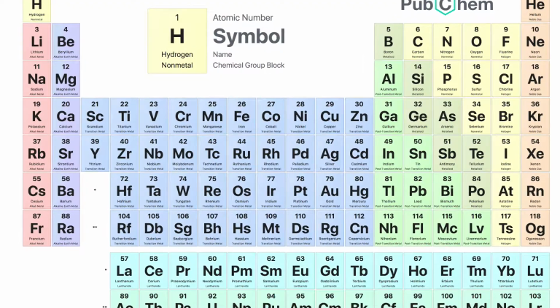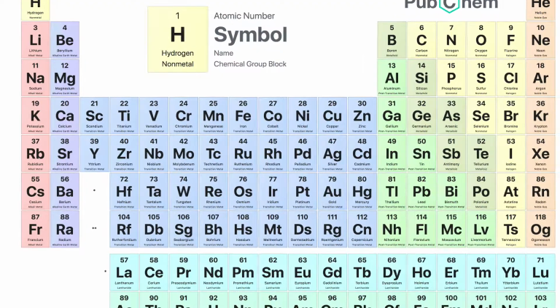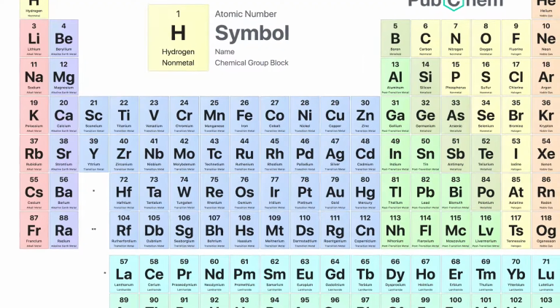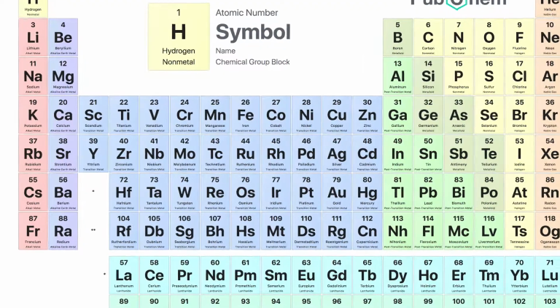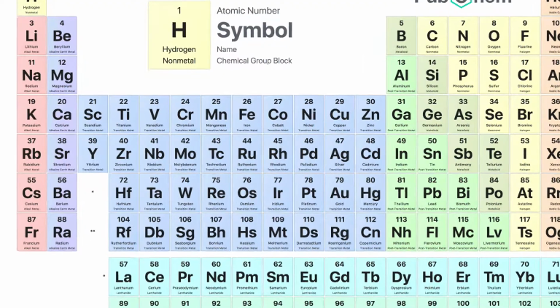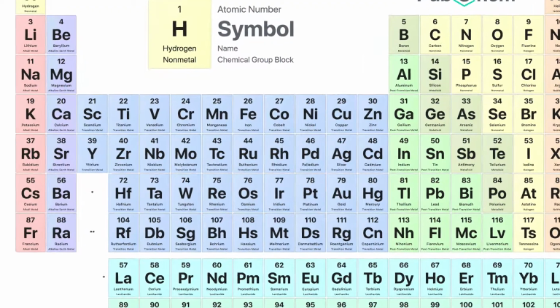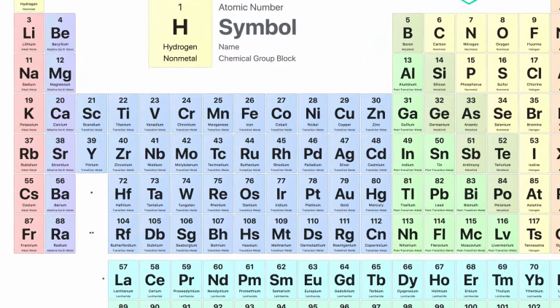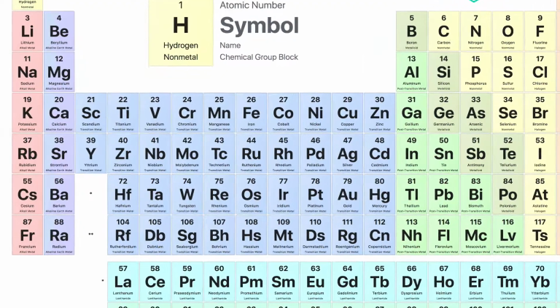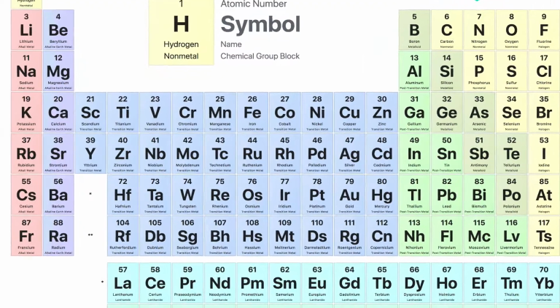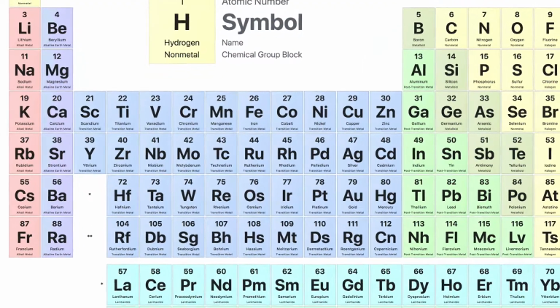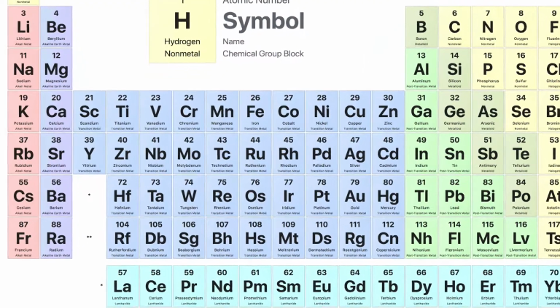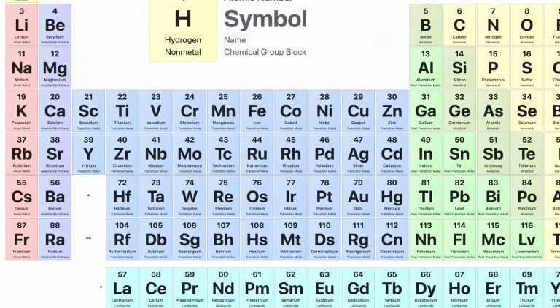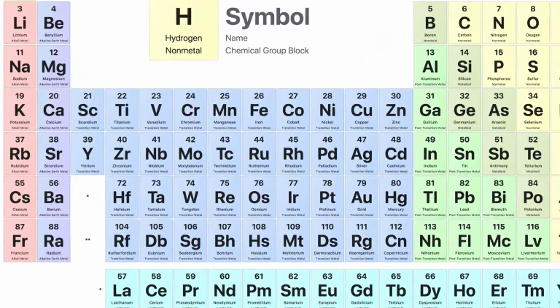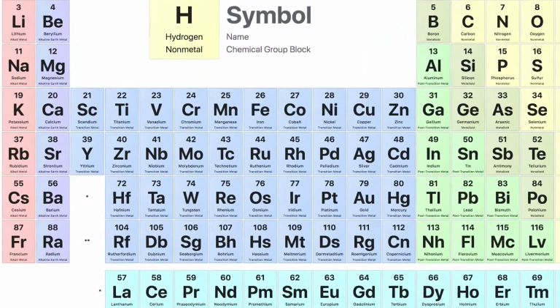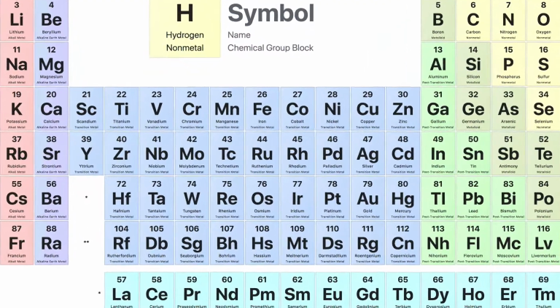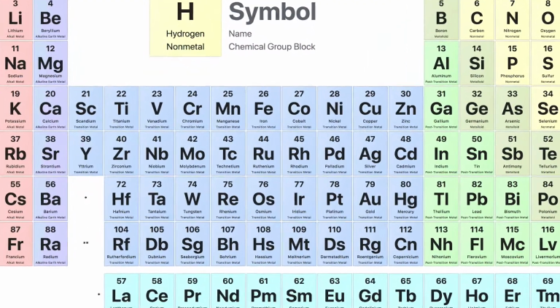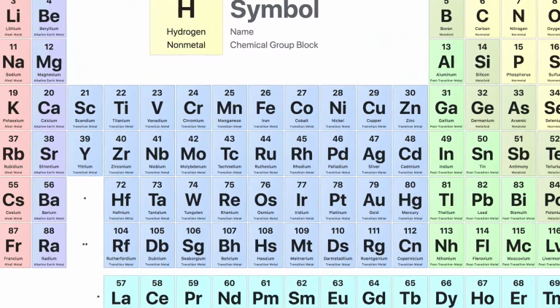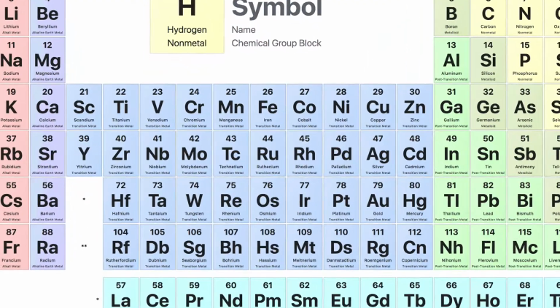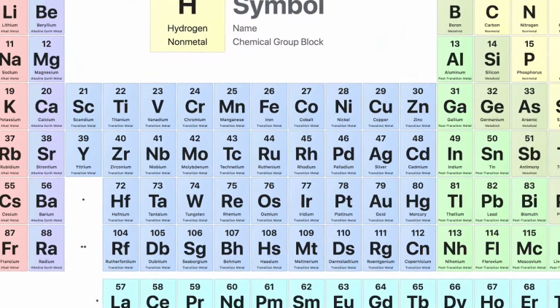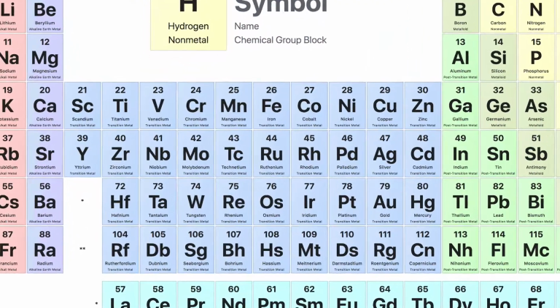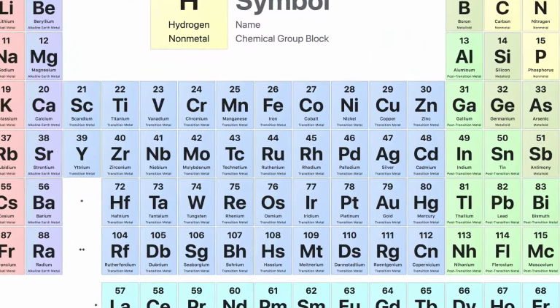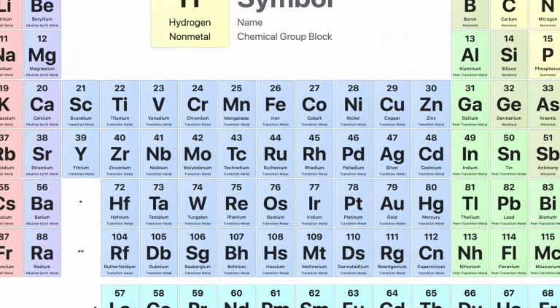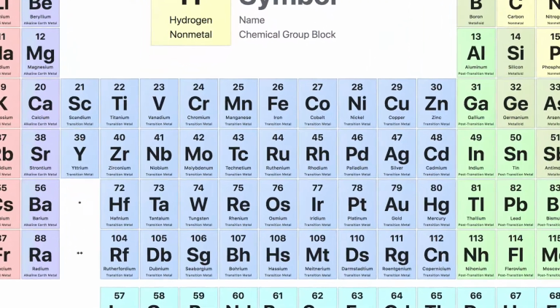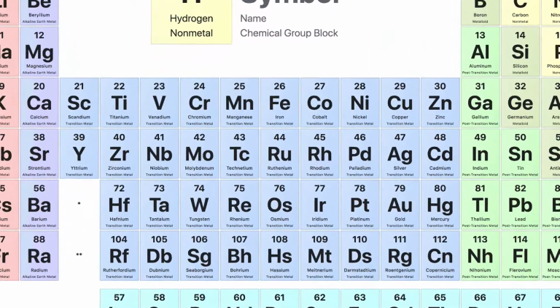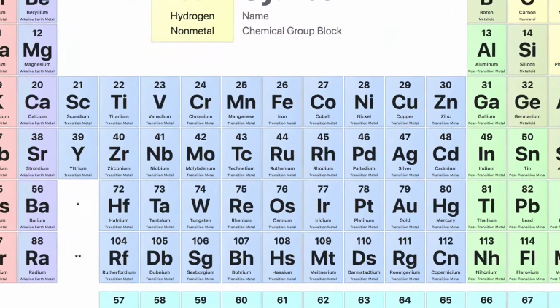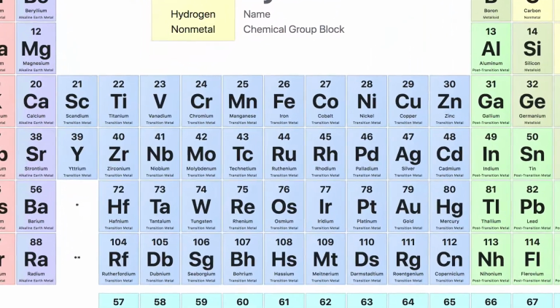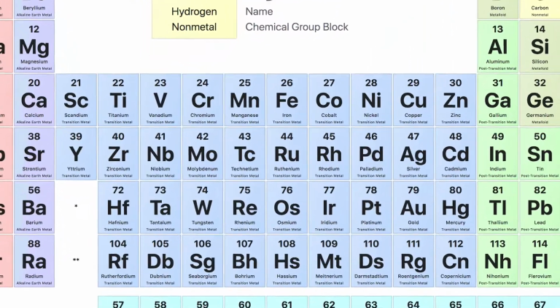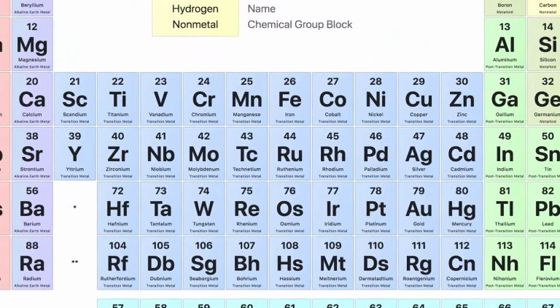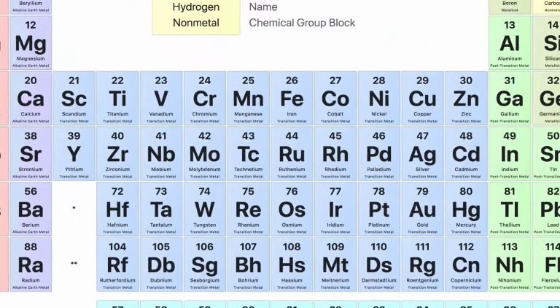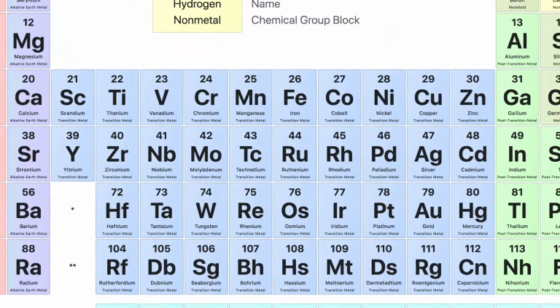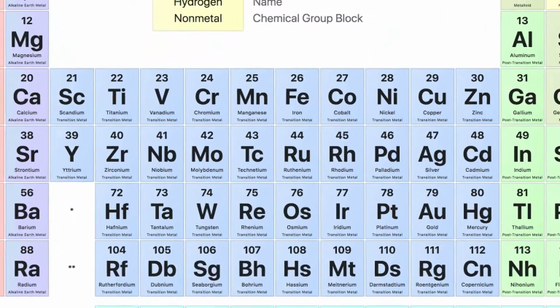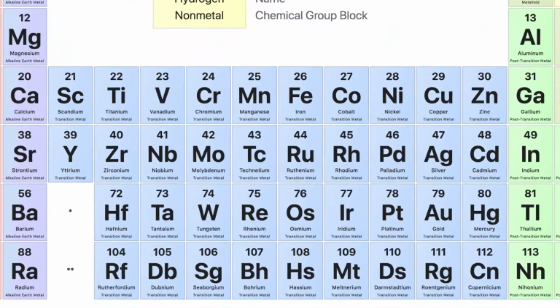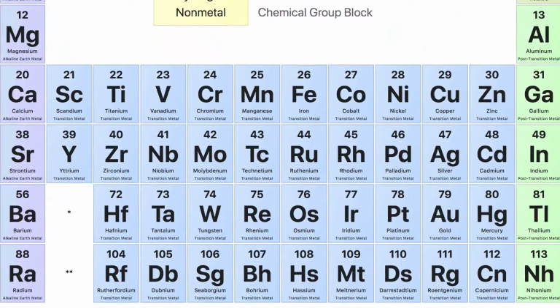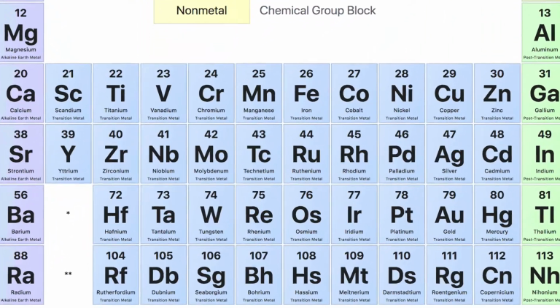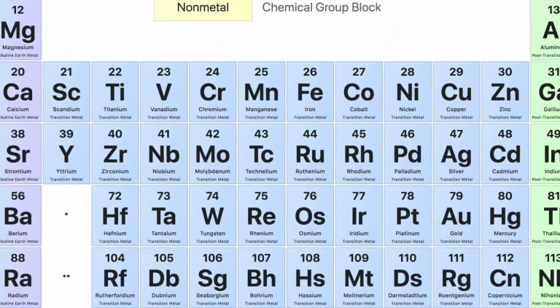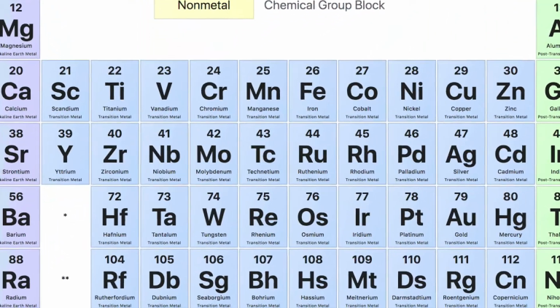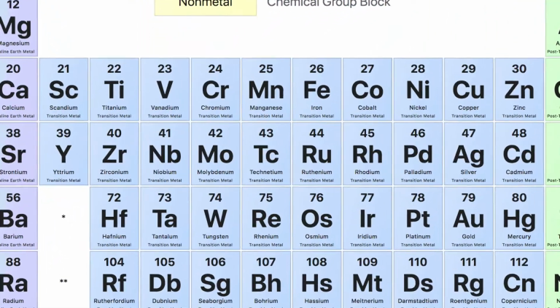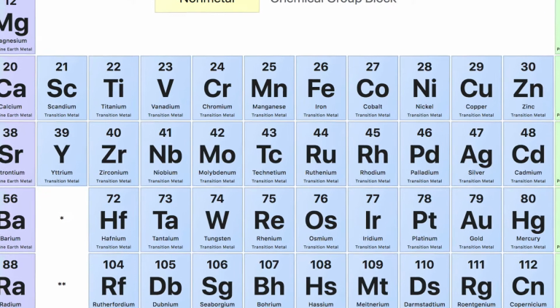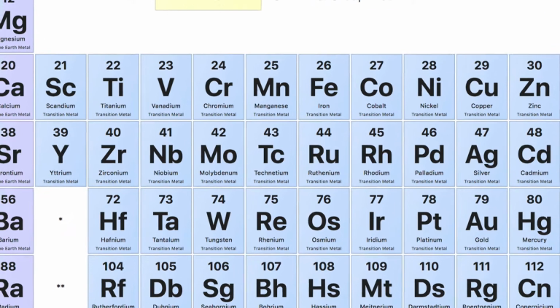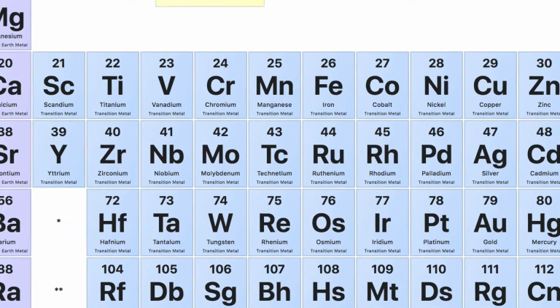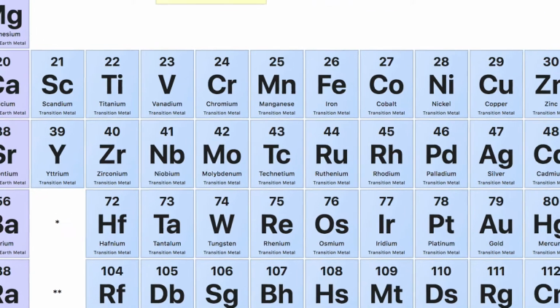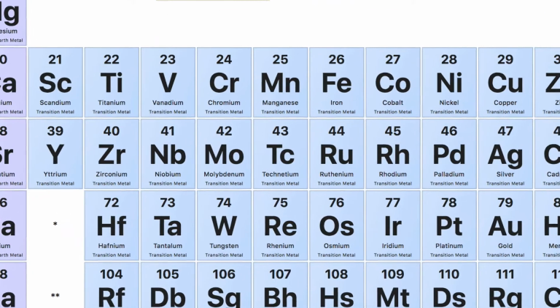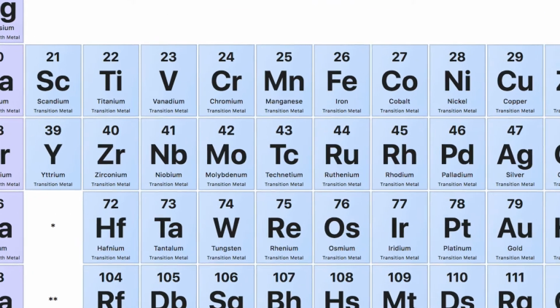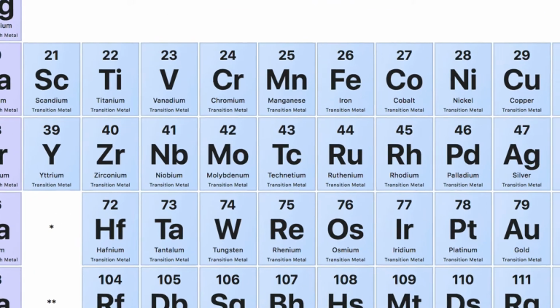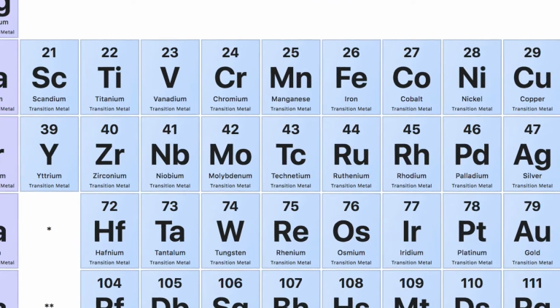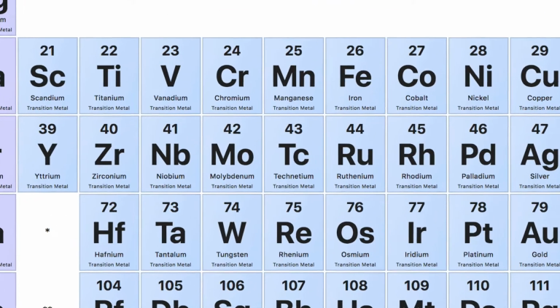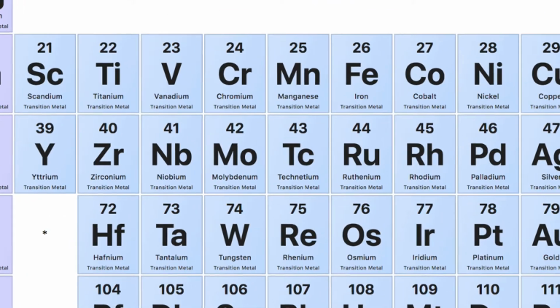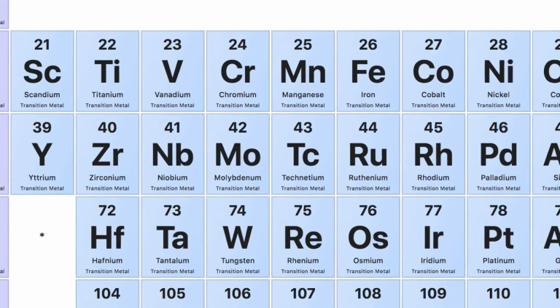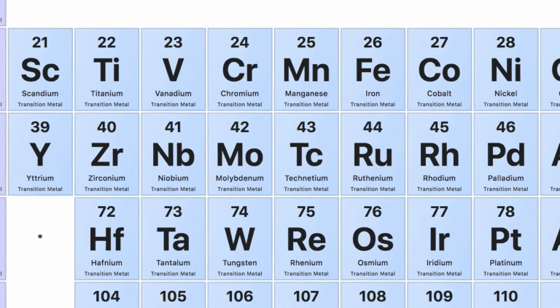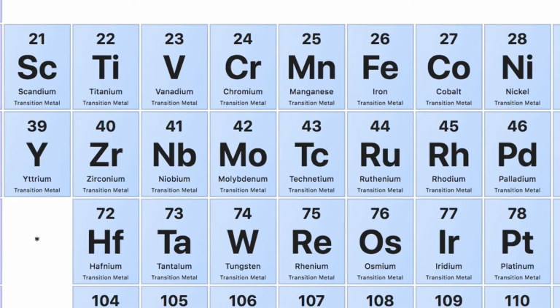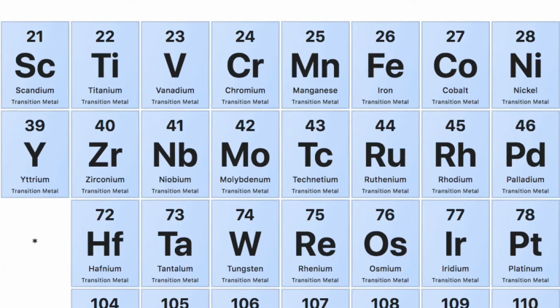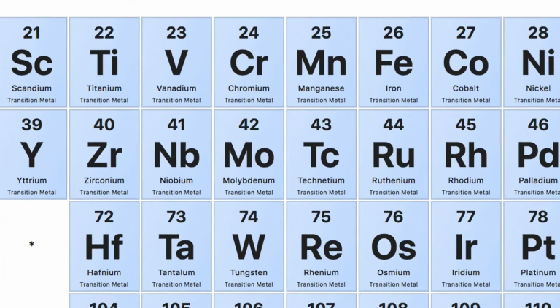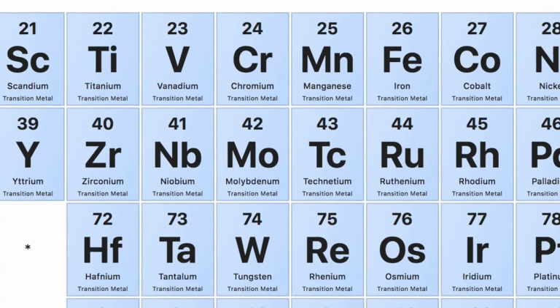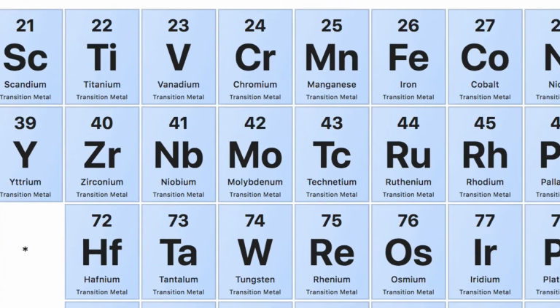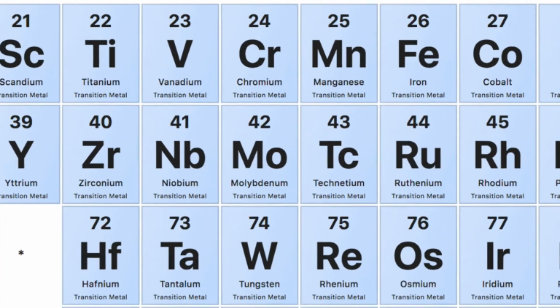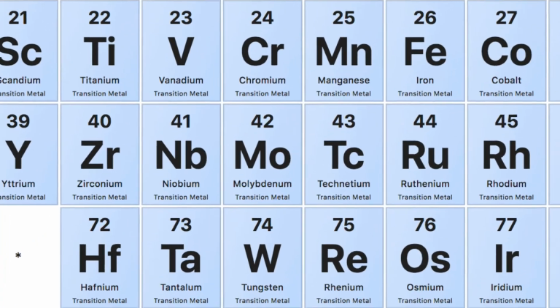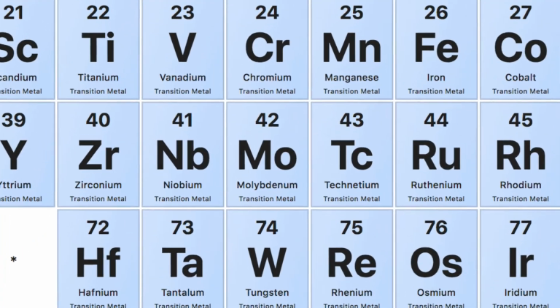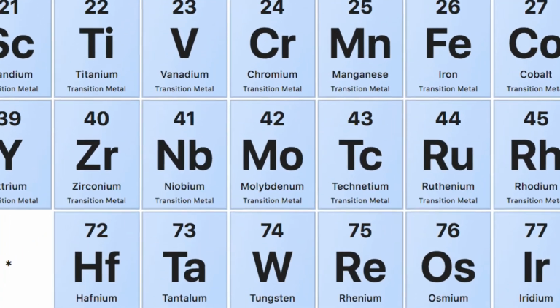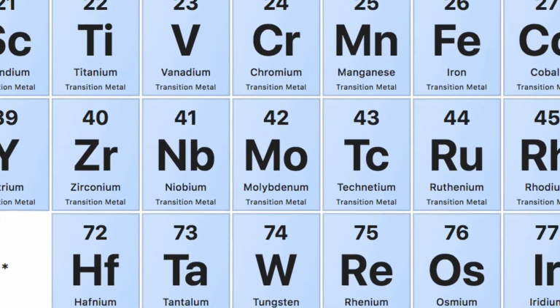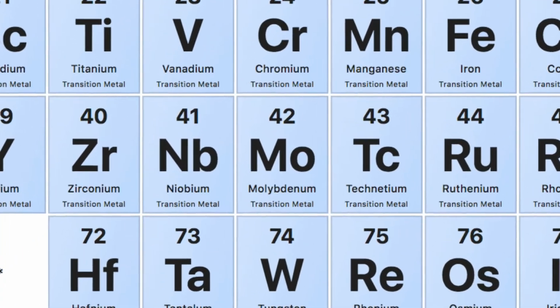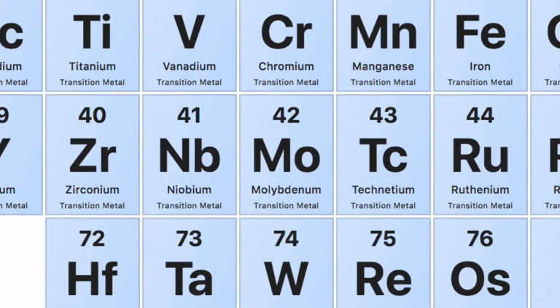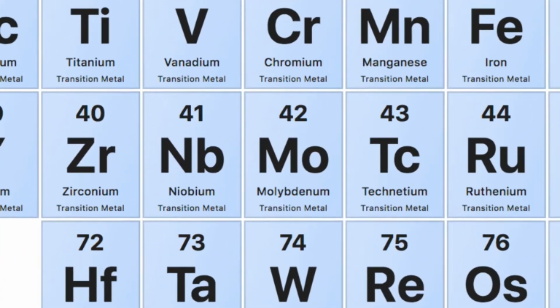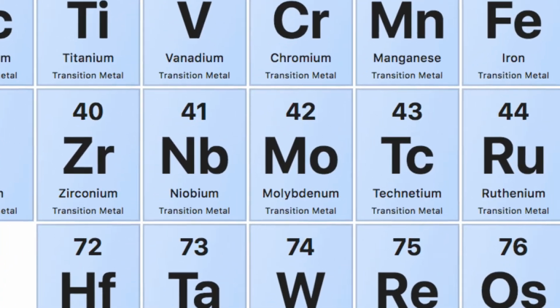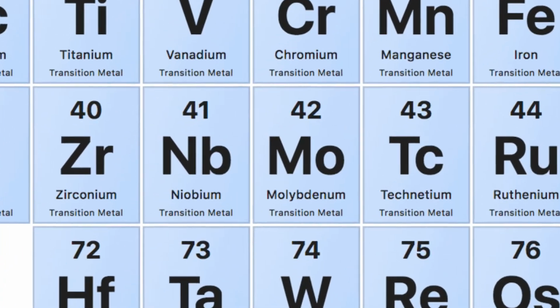Here is the location of Niobium on the periodic table. It's in between zirconium and molybdenum.